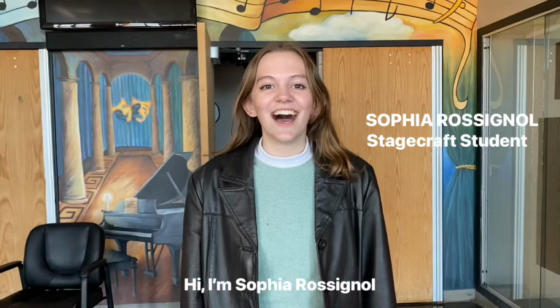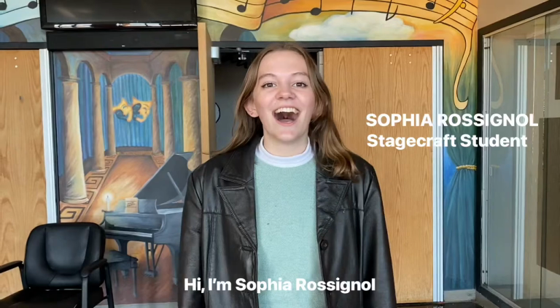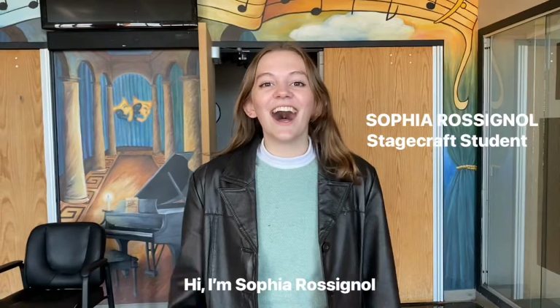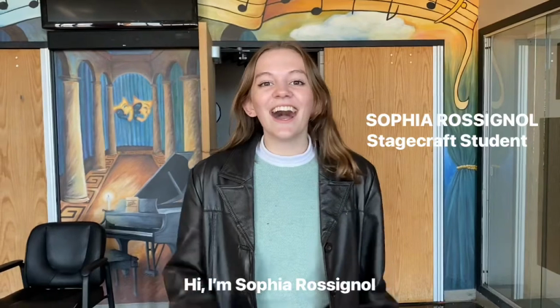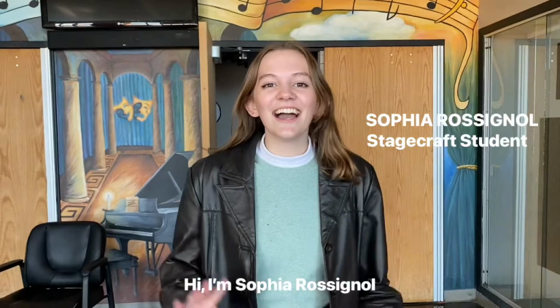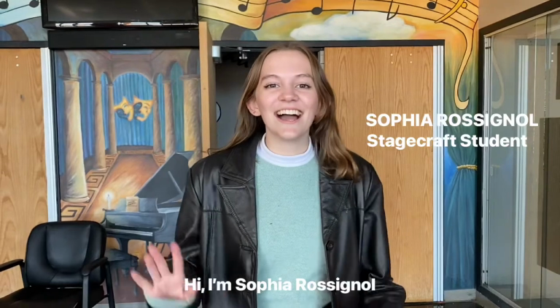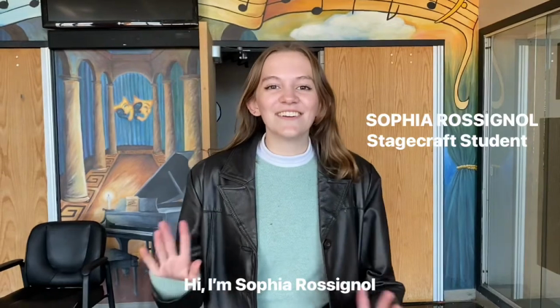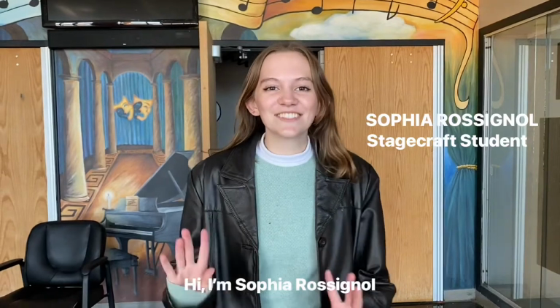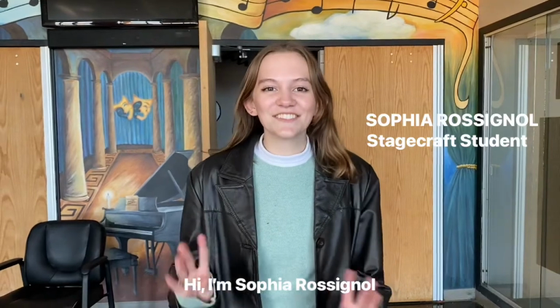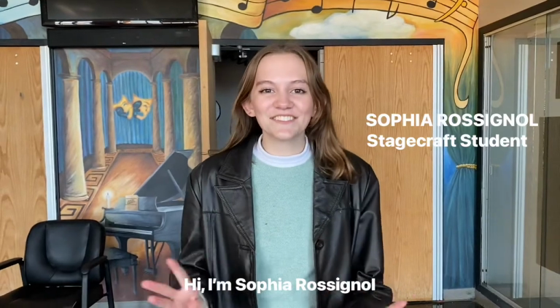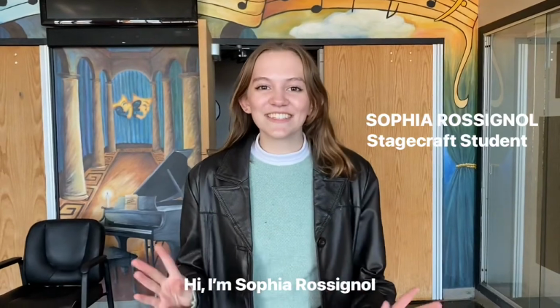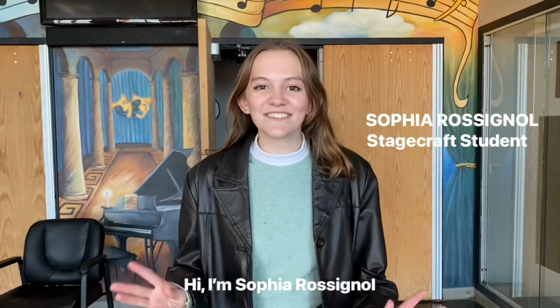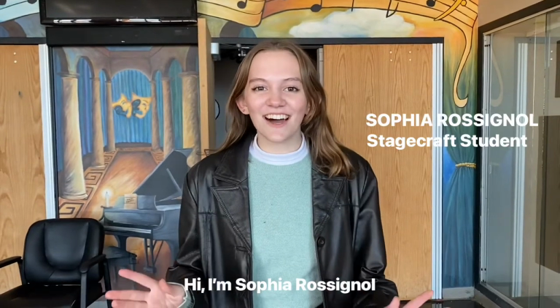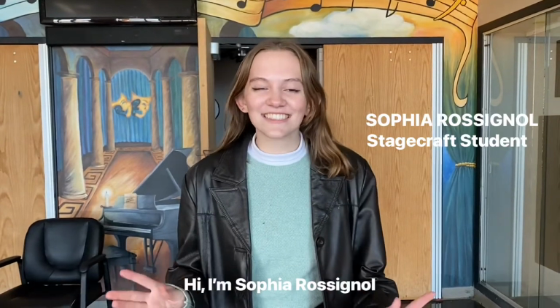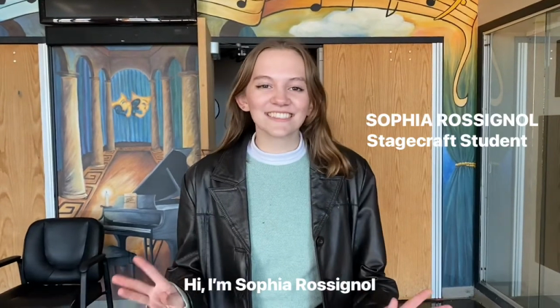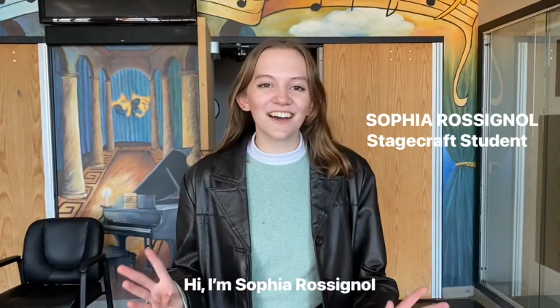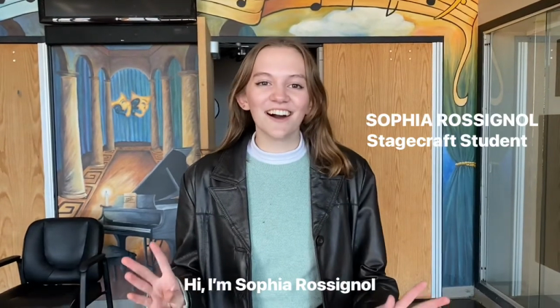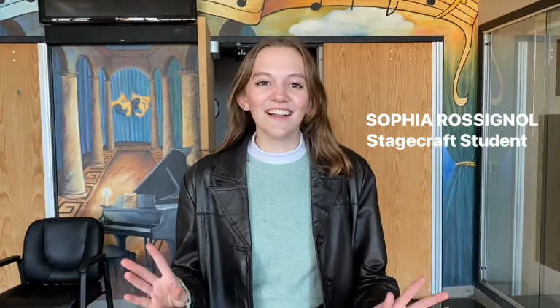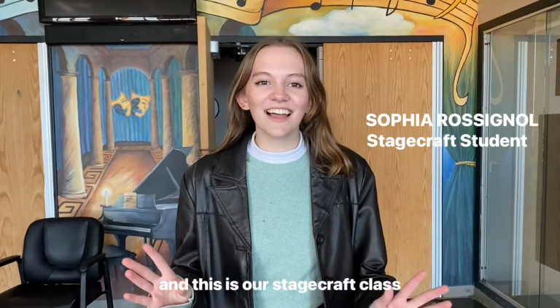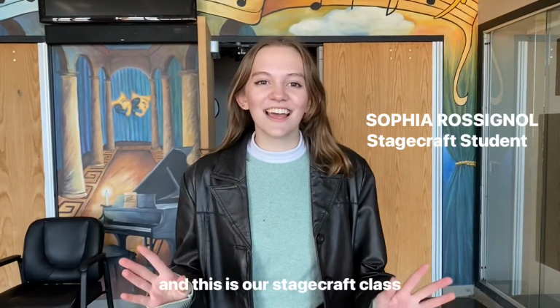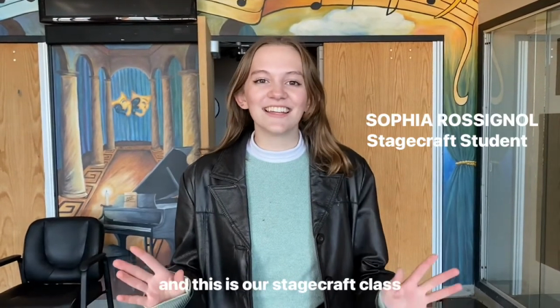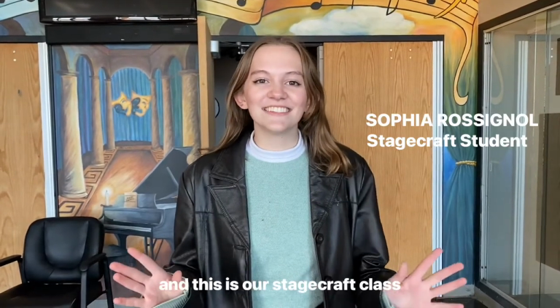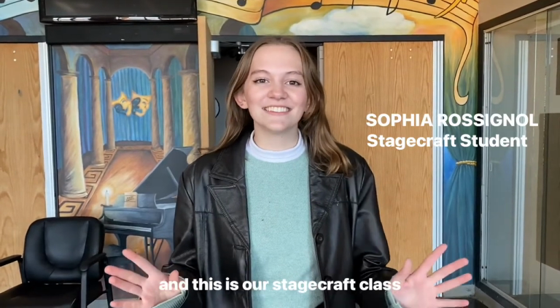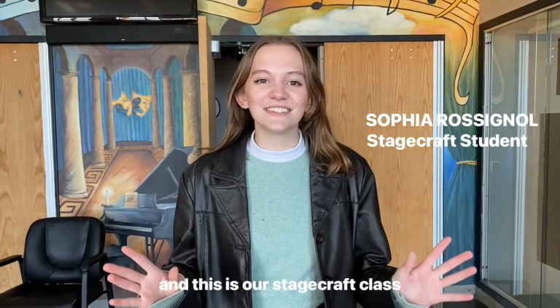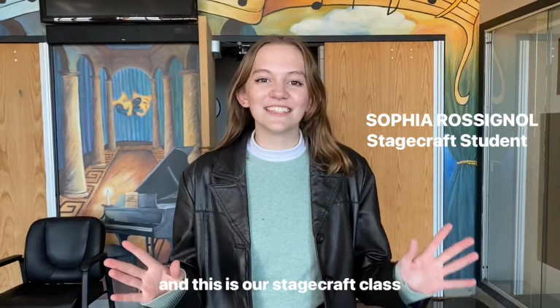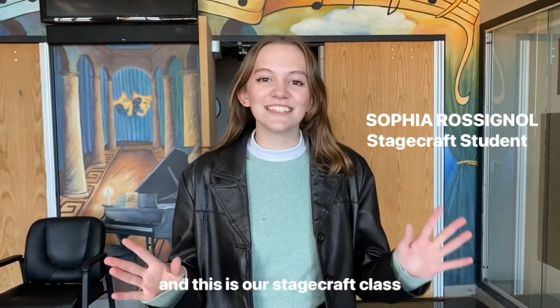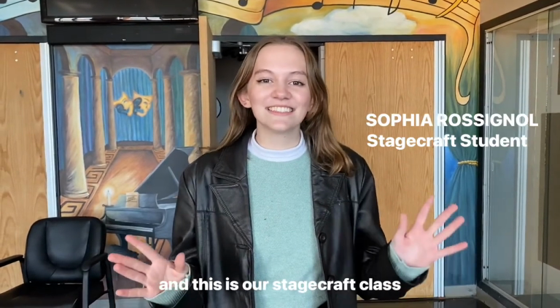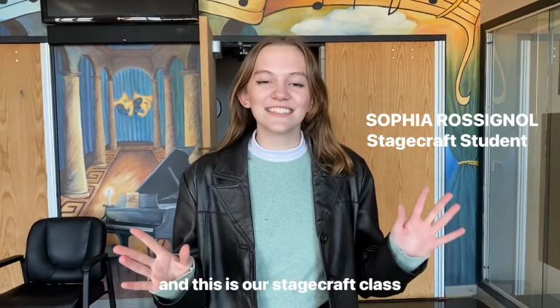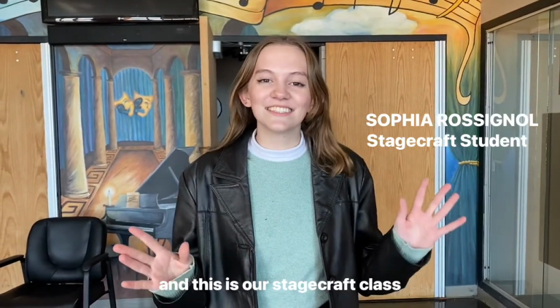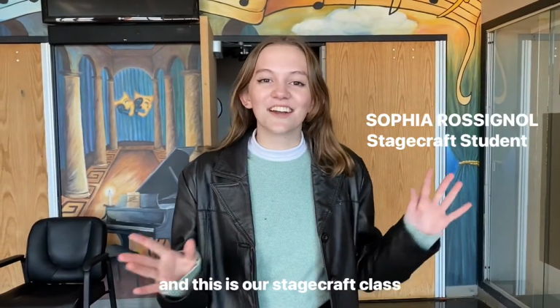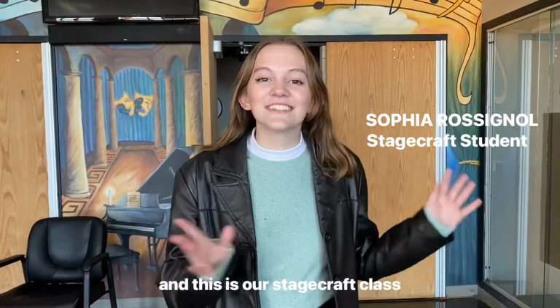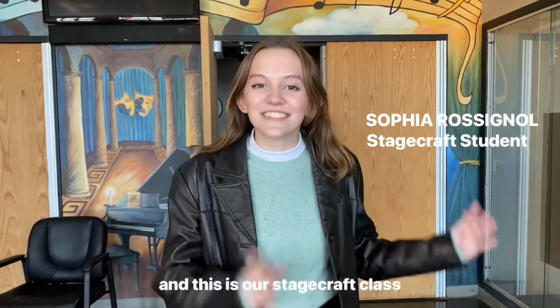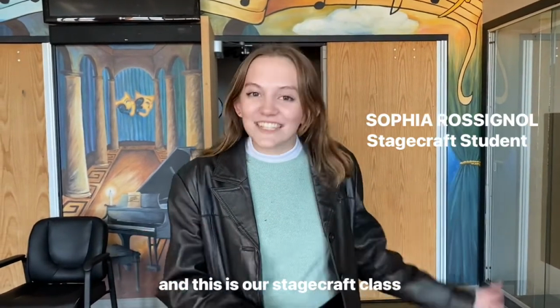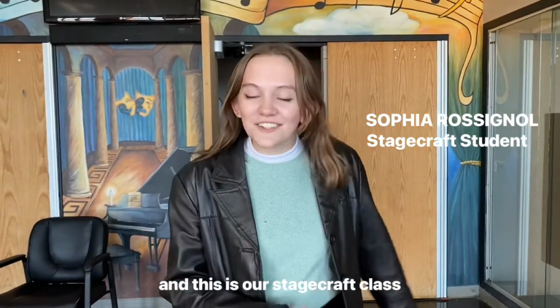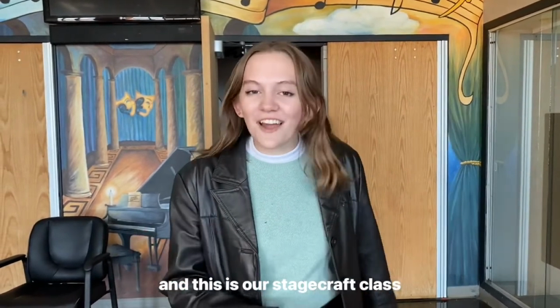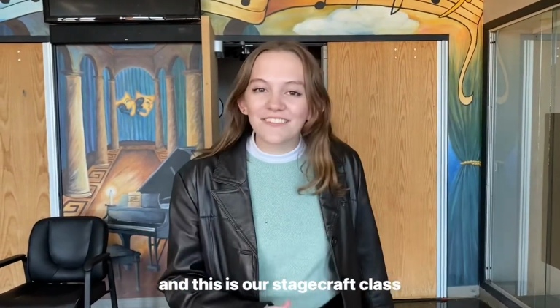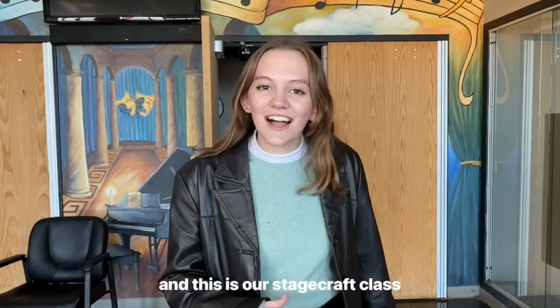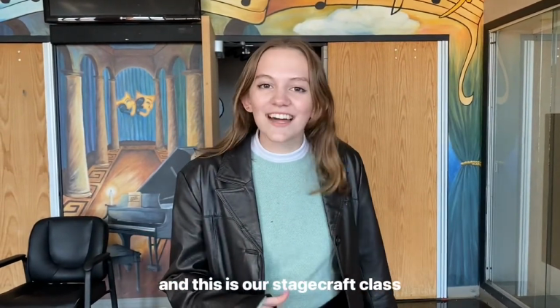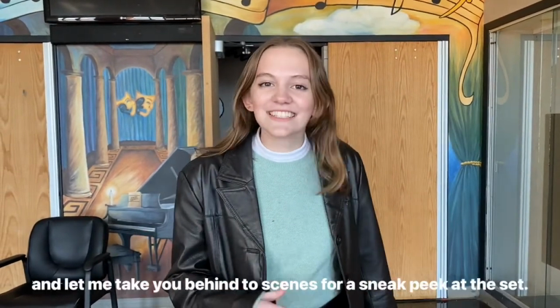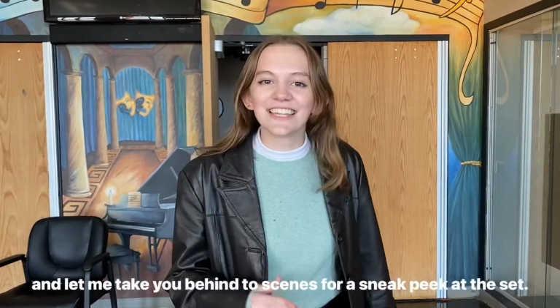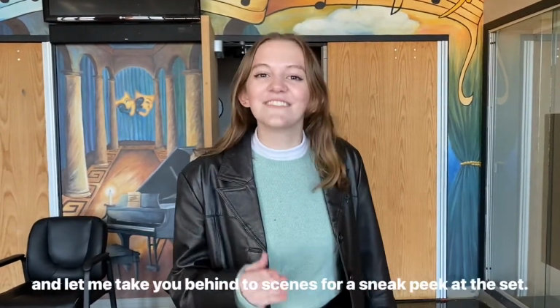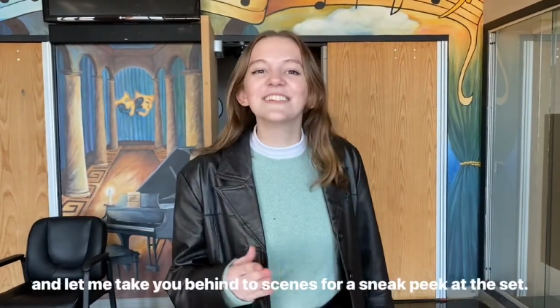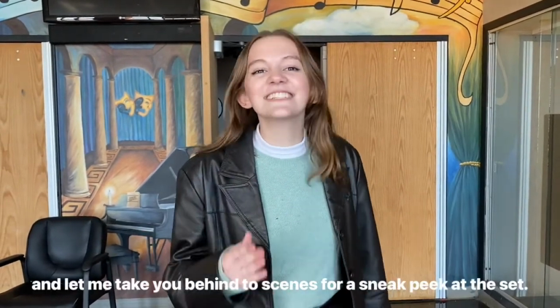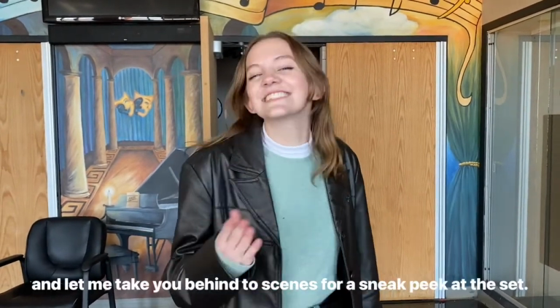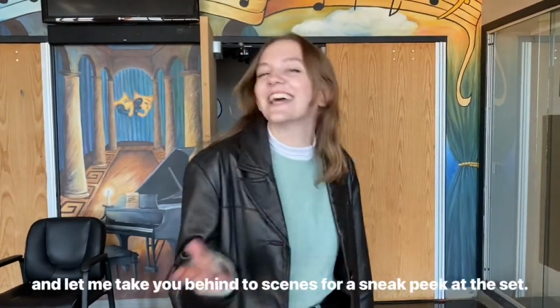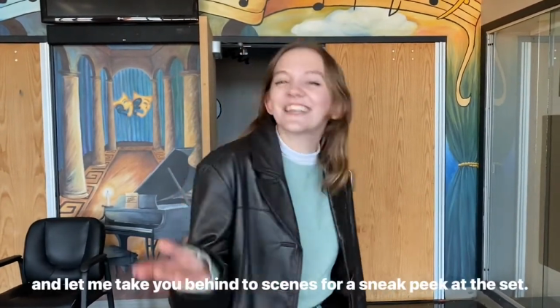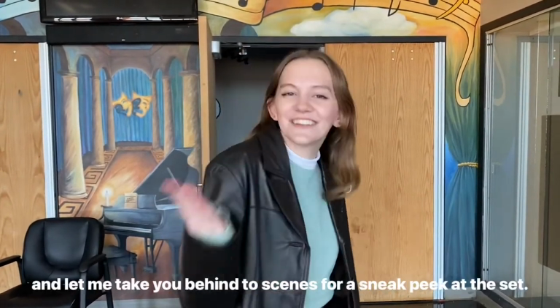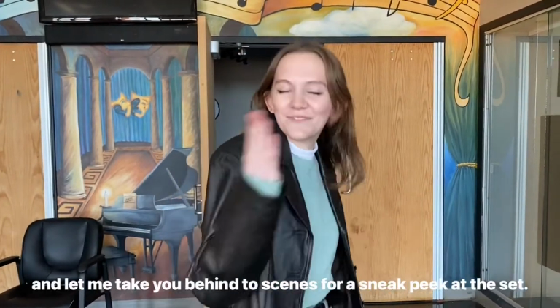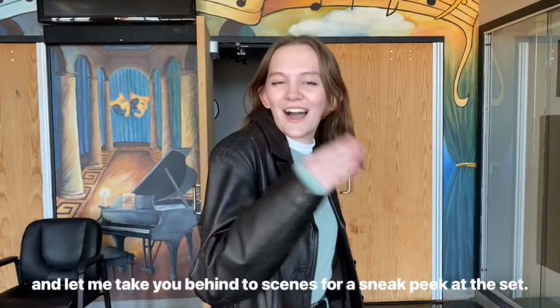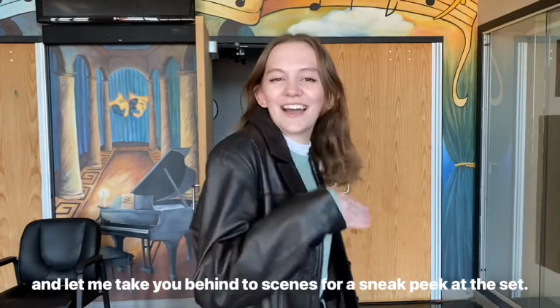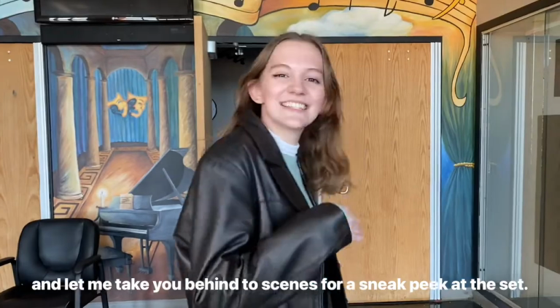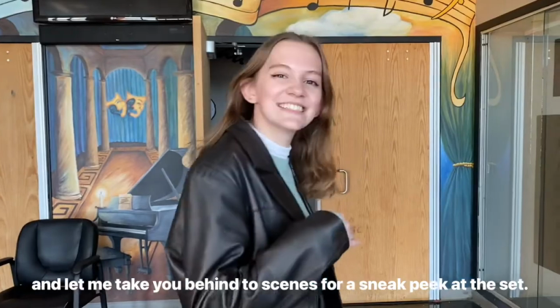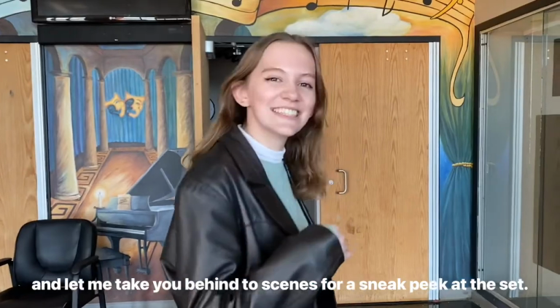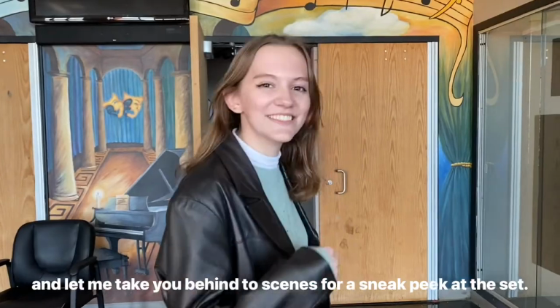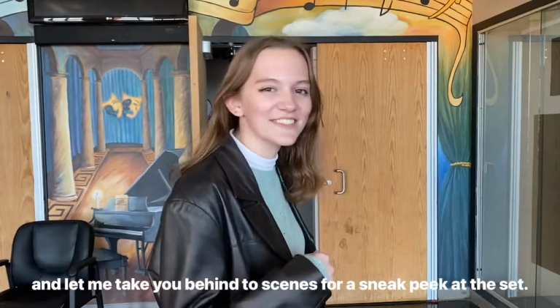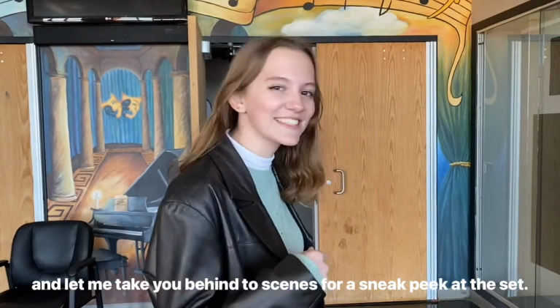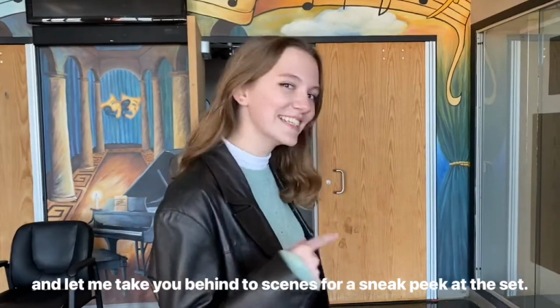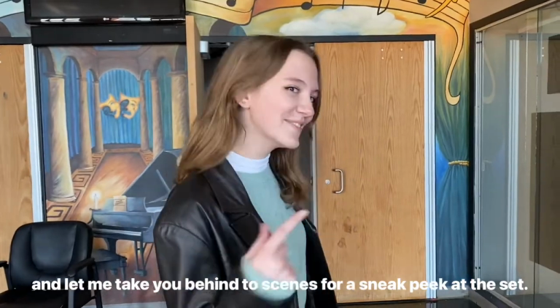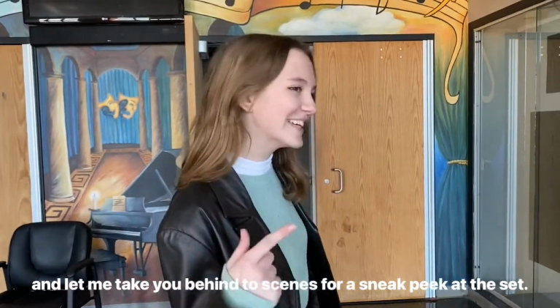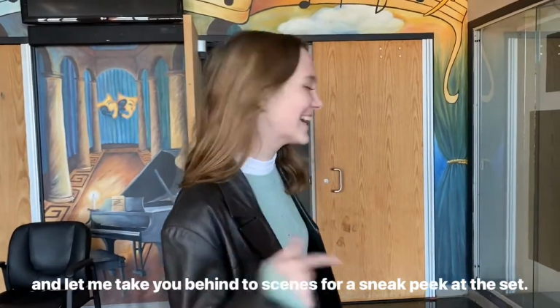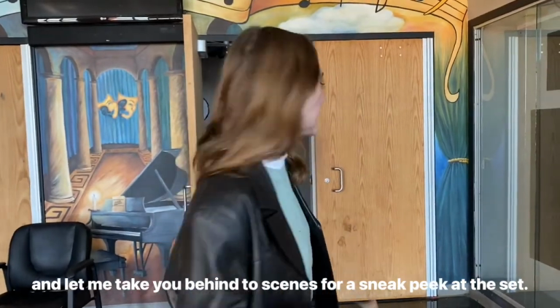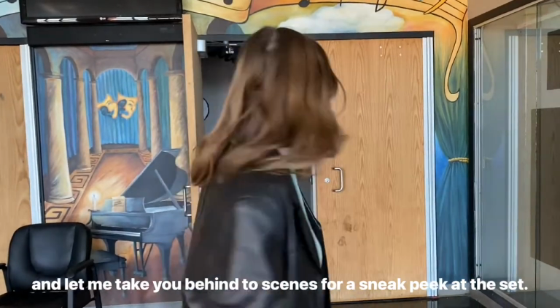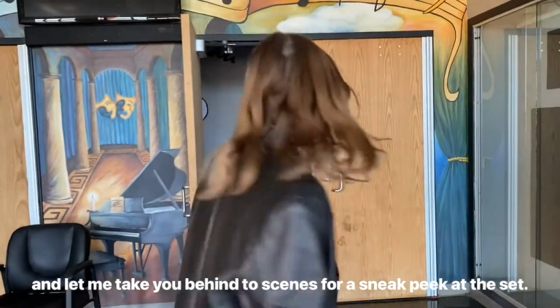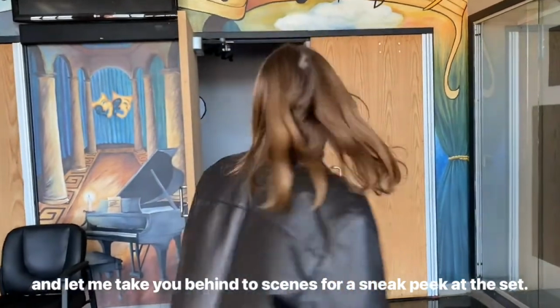Hi, I'm Sophia Rossignol and this is our stagecraft class. Let me take you behind the scenes for a sneak peek at the set.